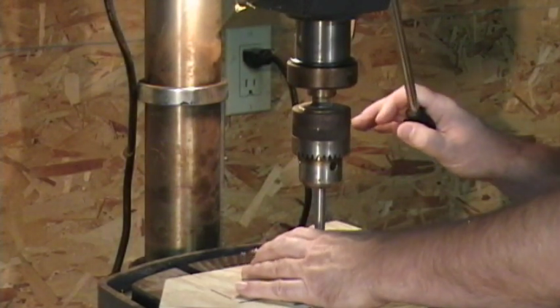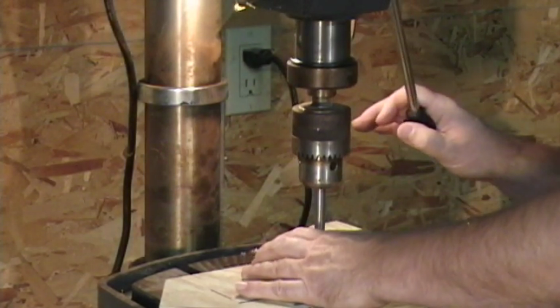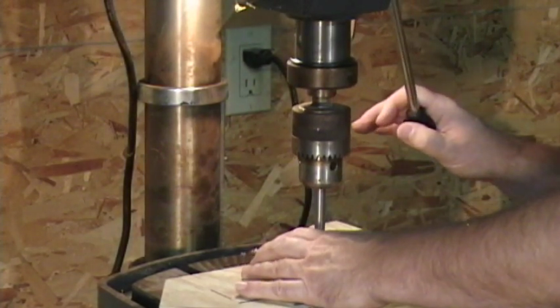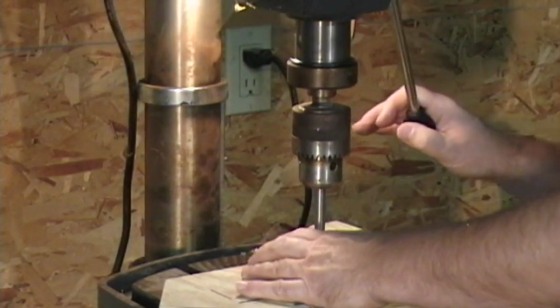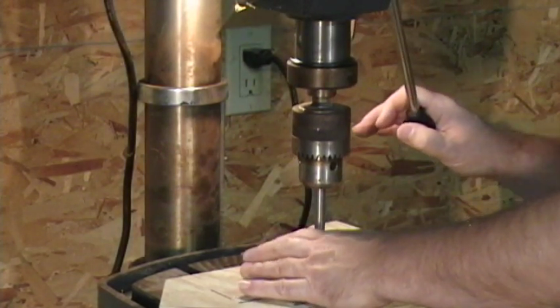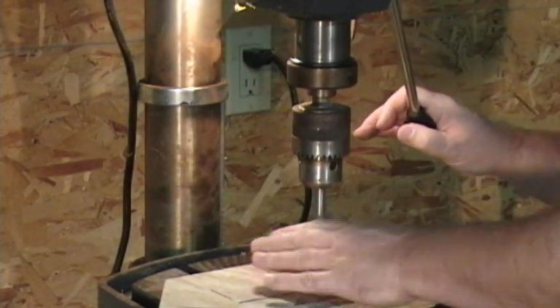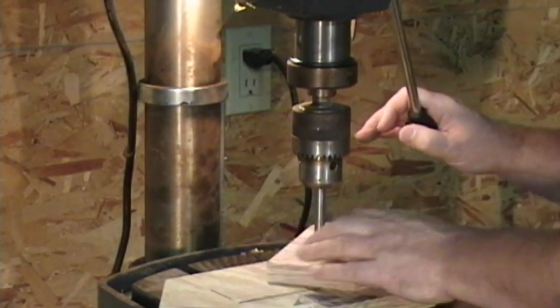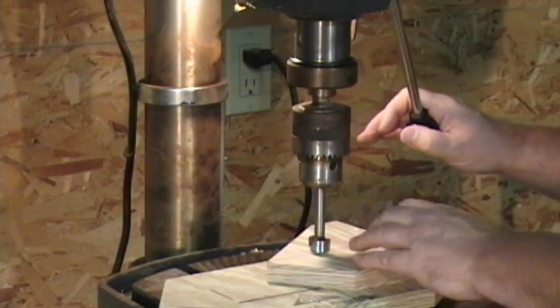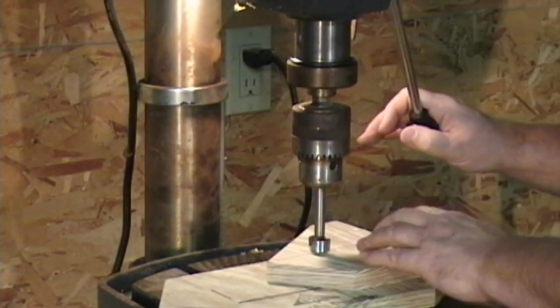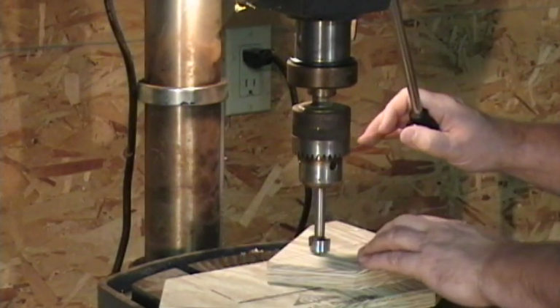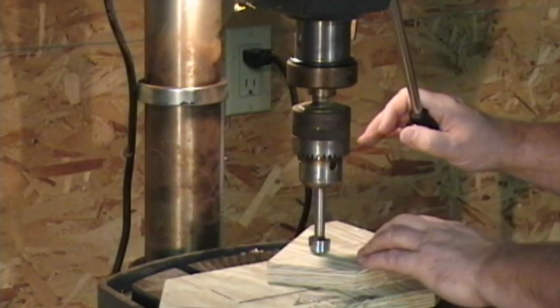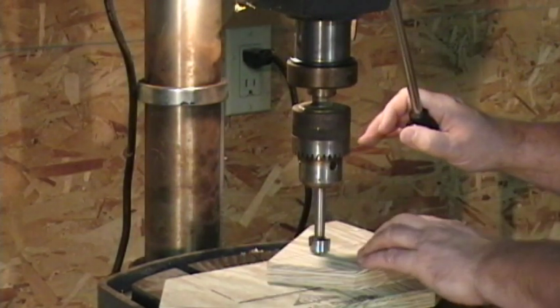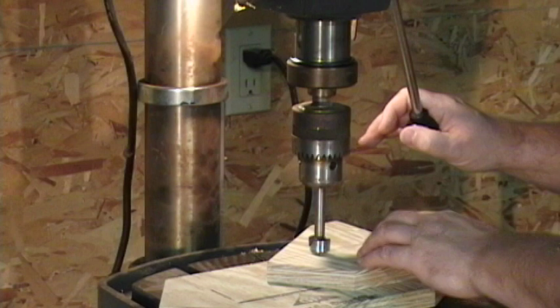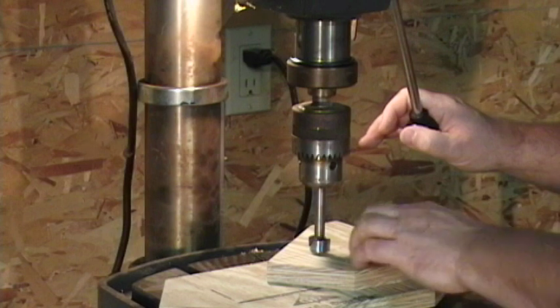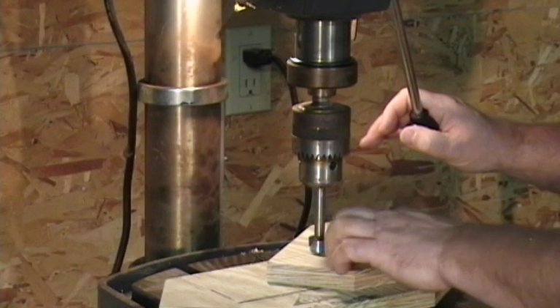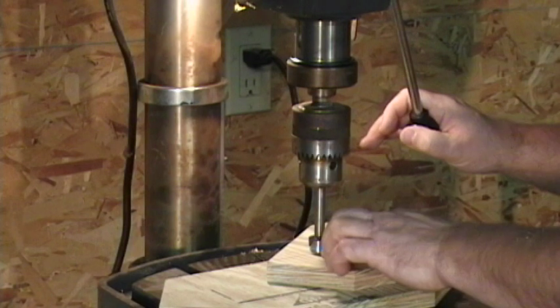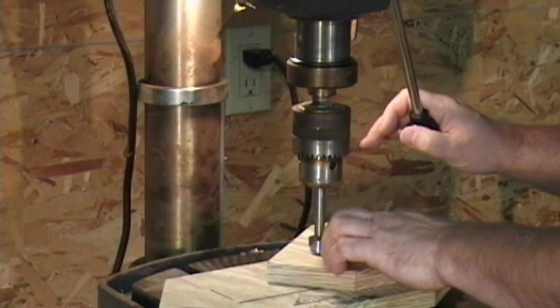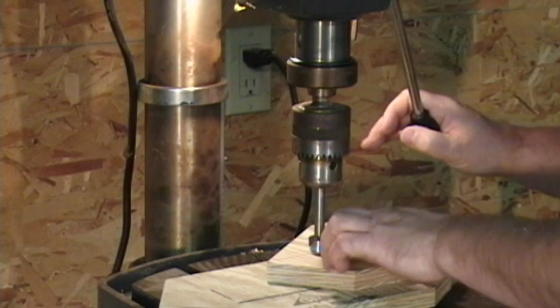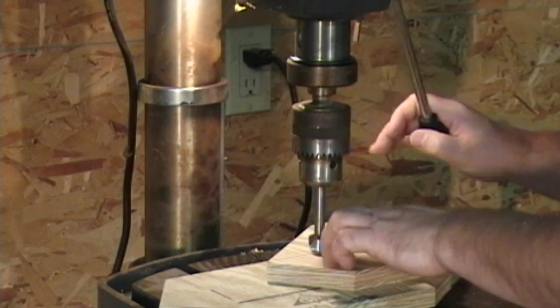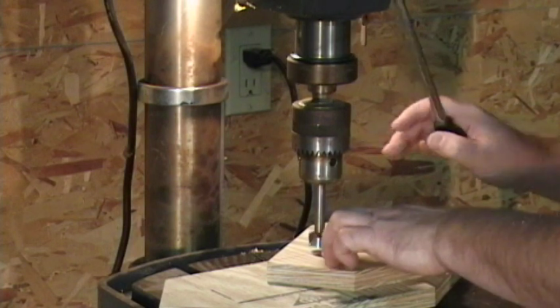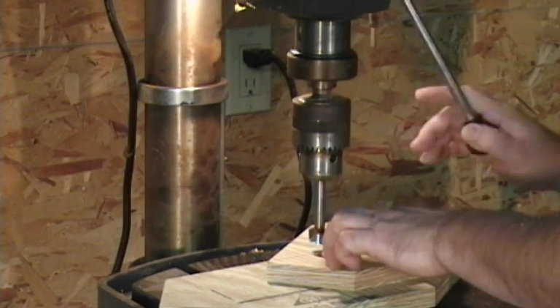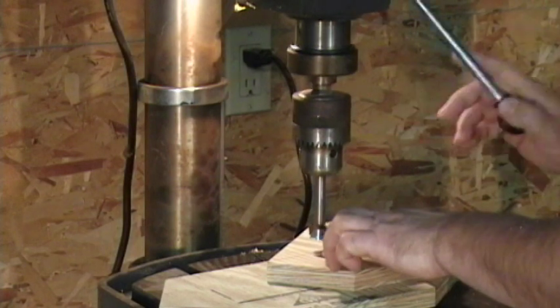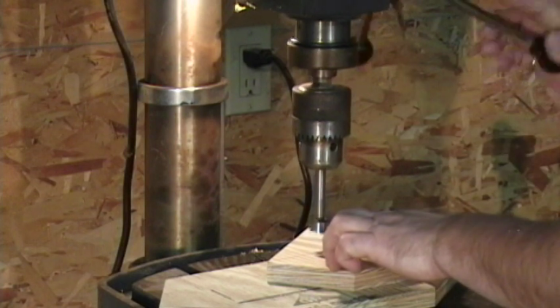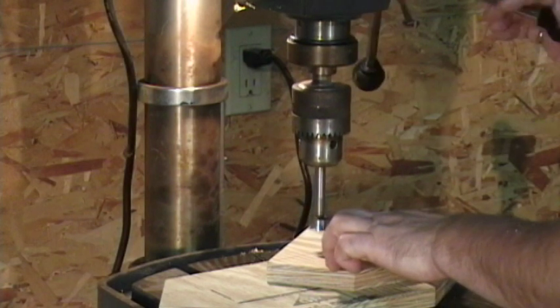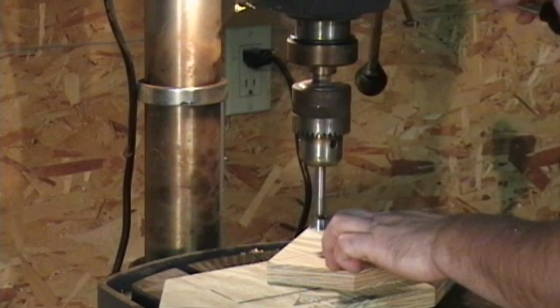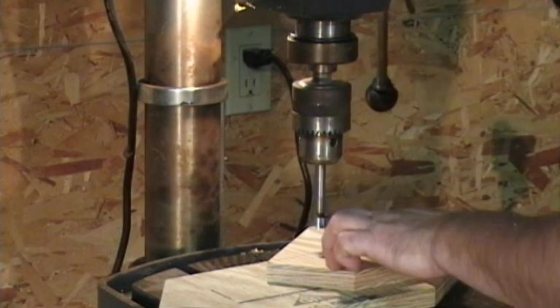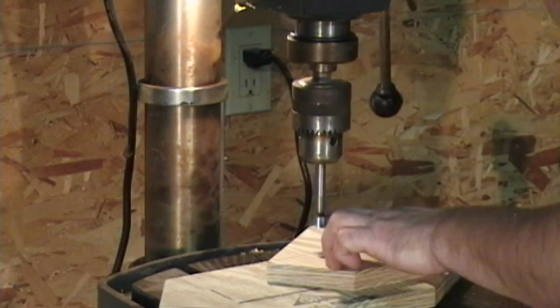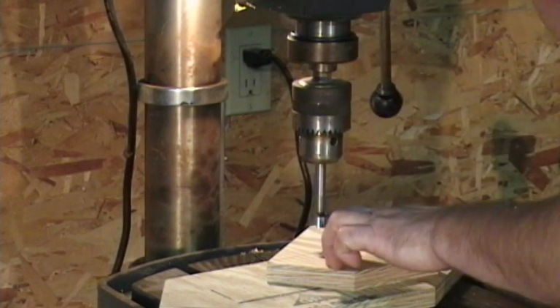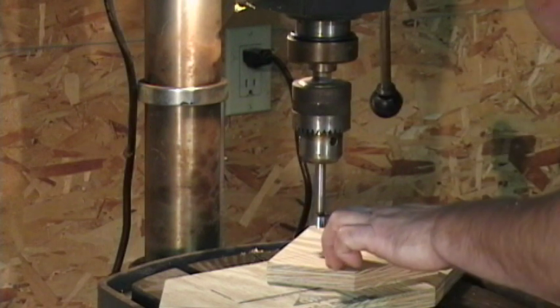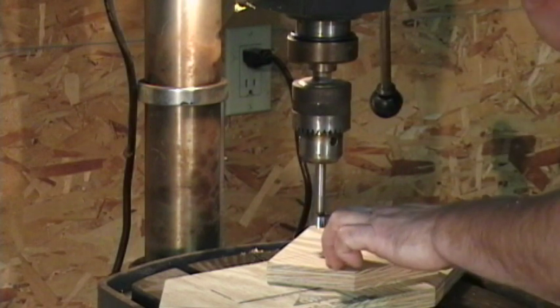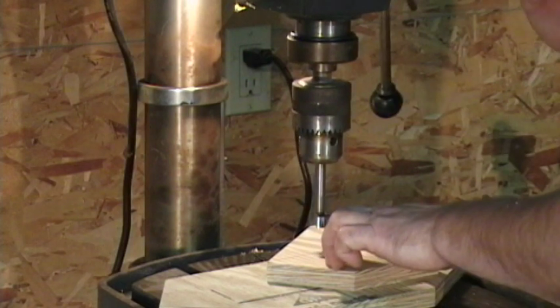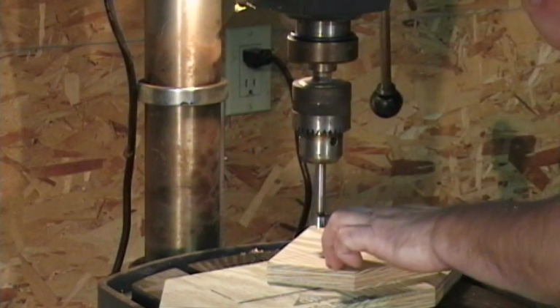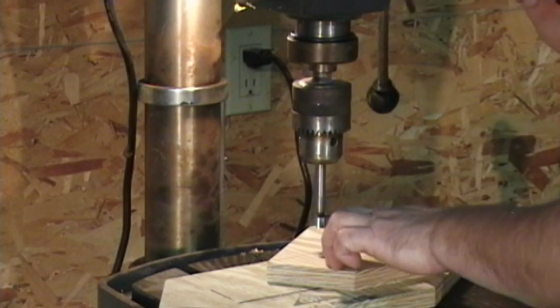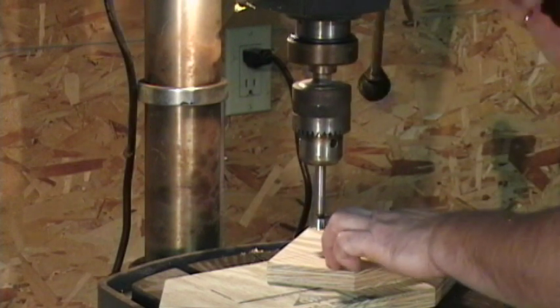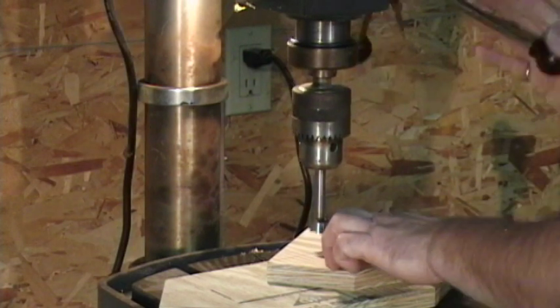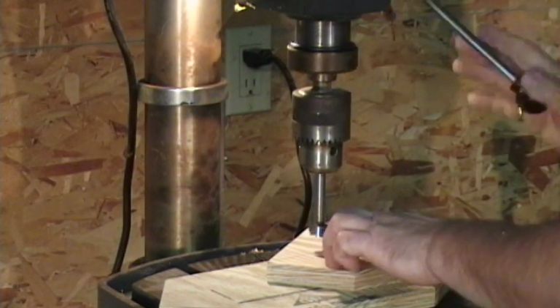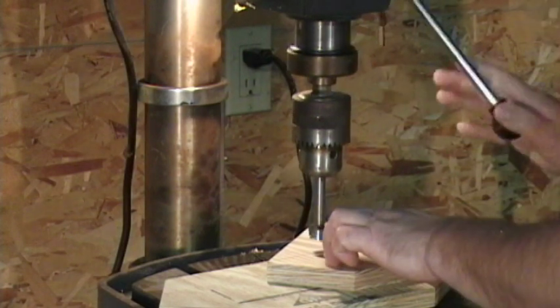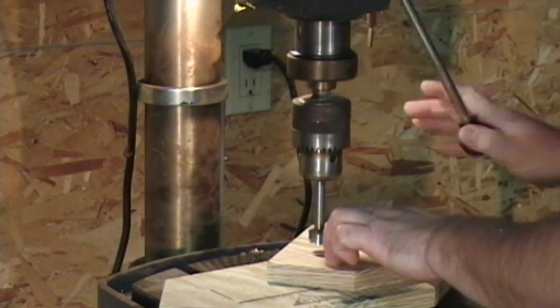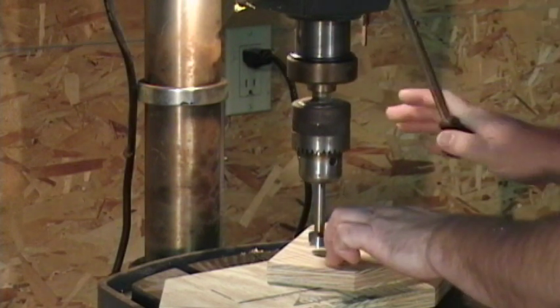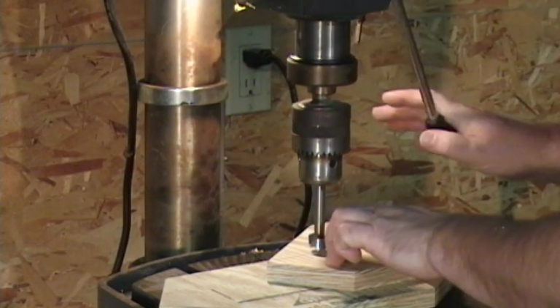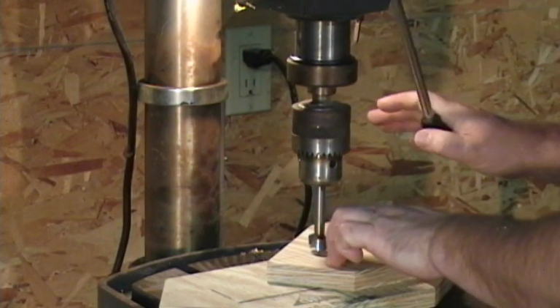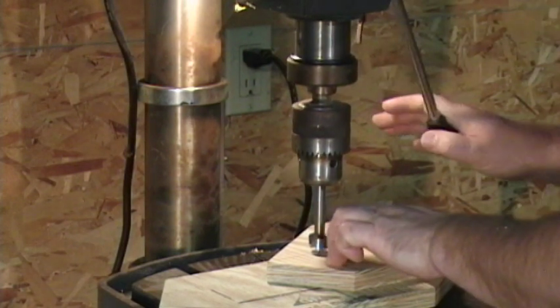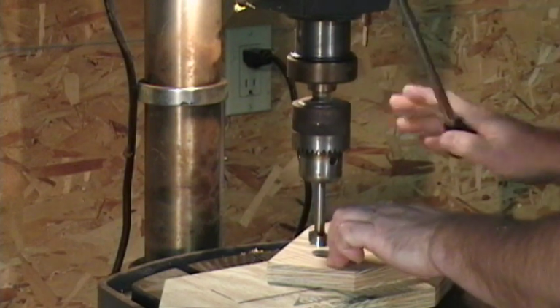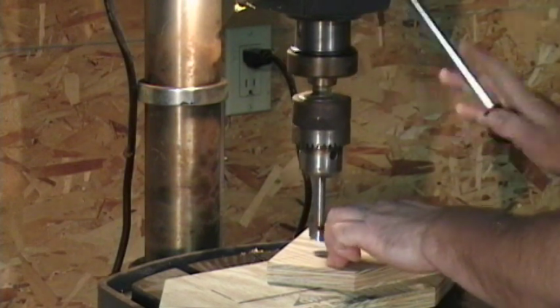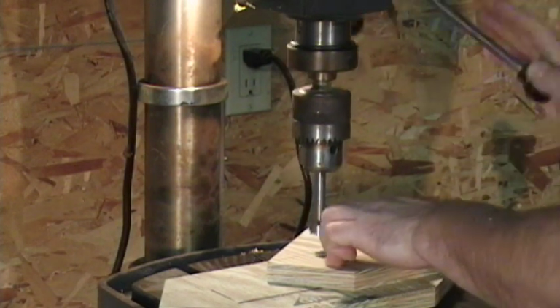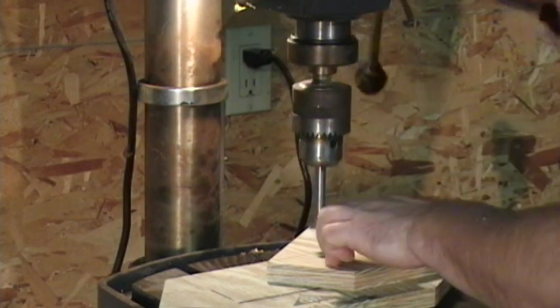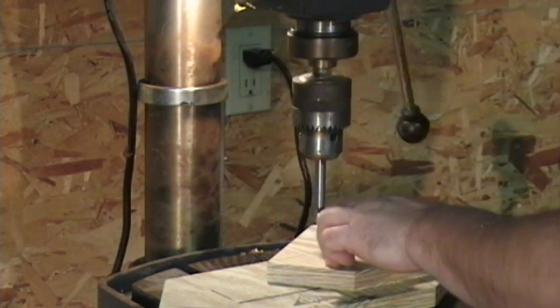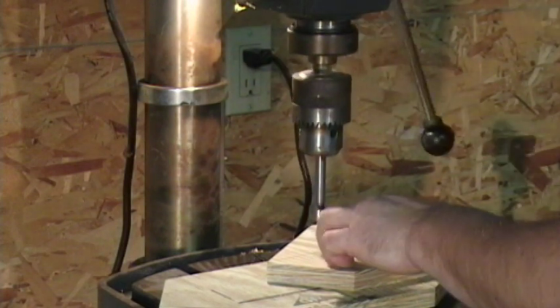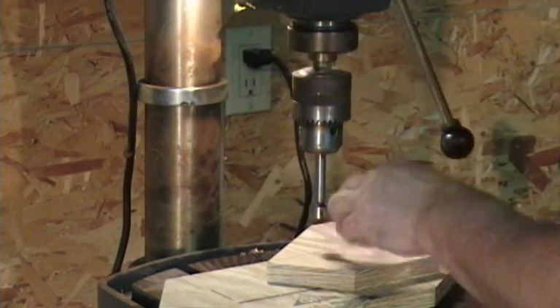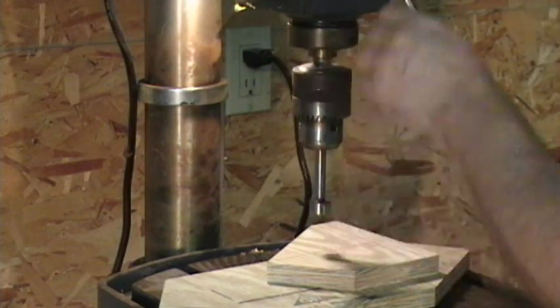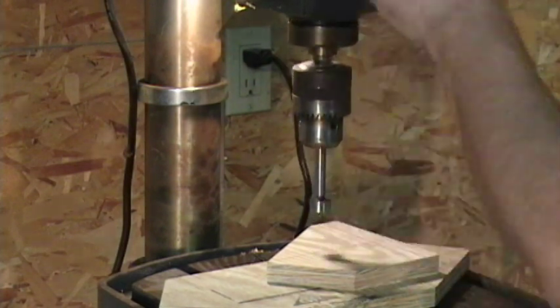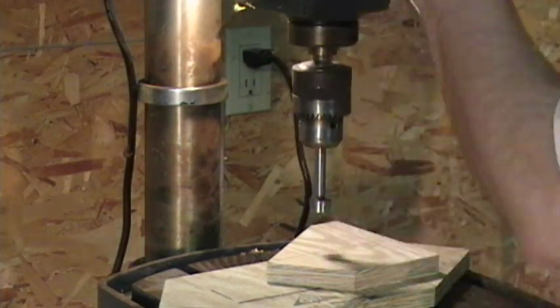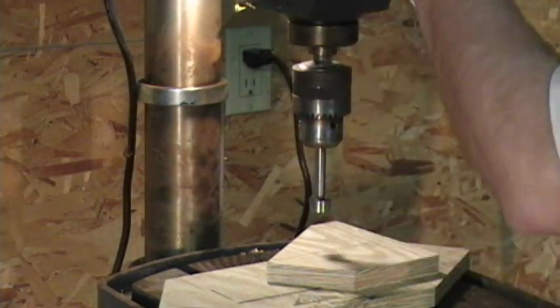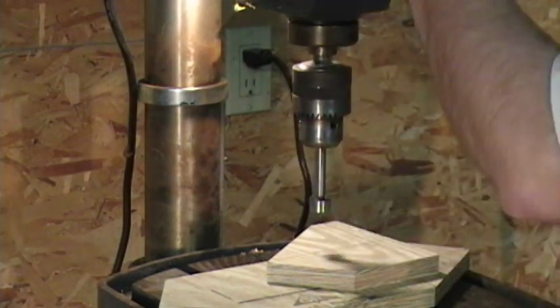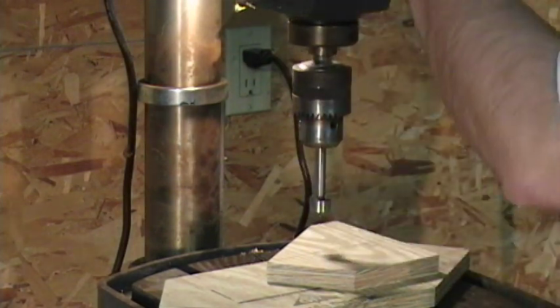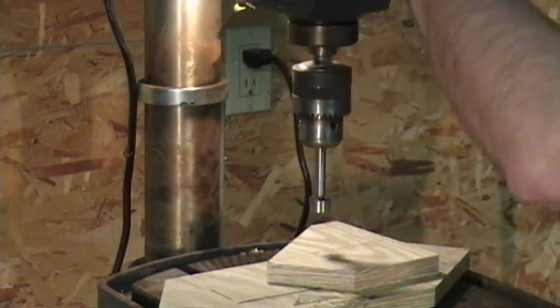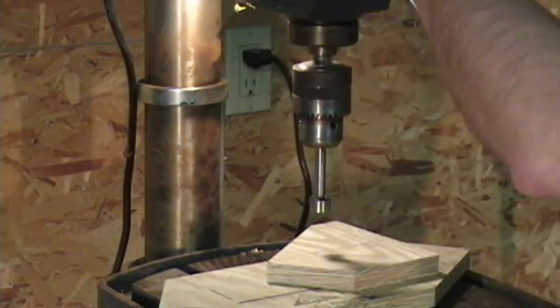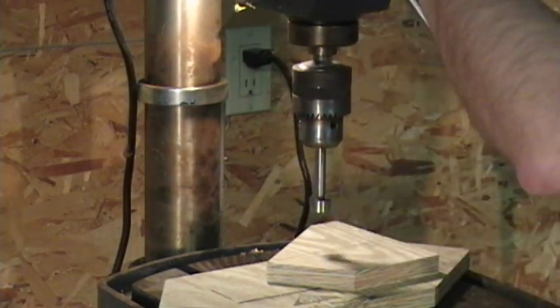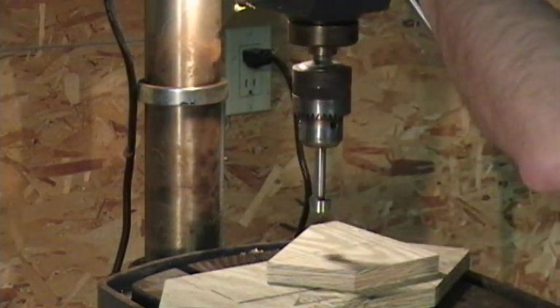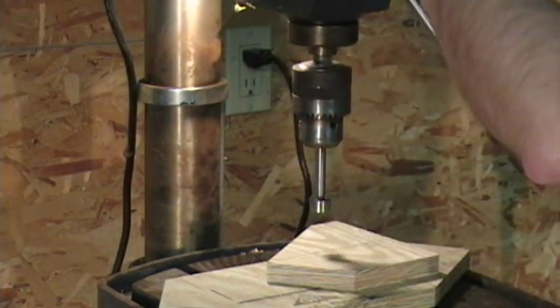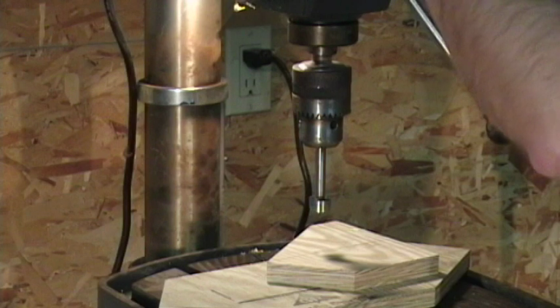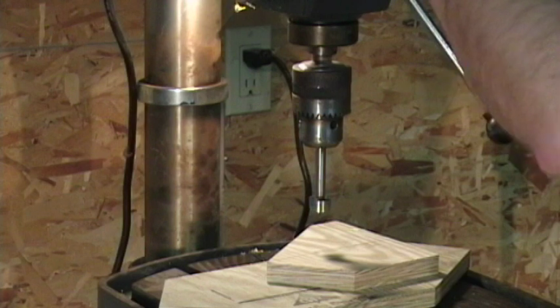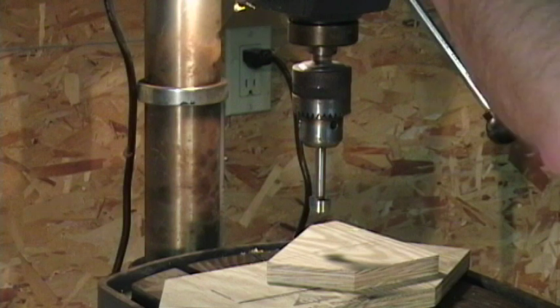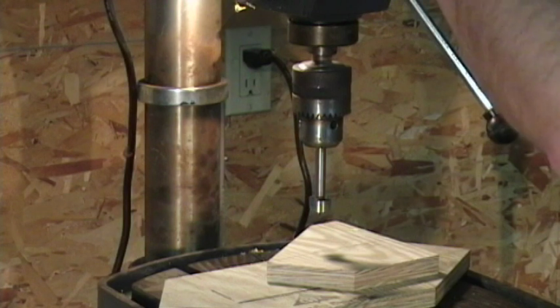Line the drill up with the mark you made in the face plate, then turn the drill on.